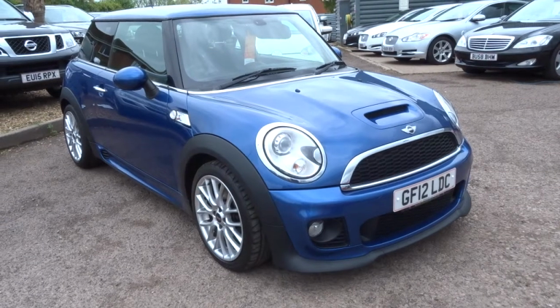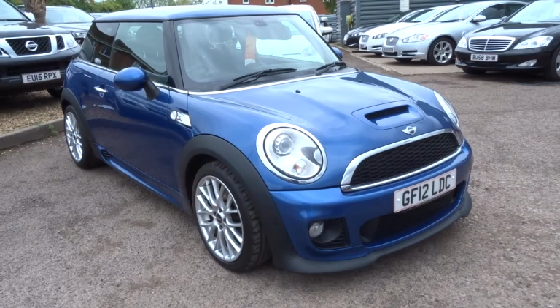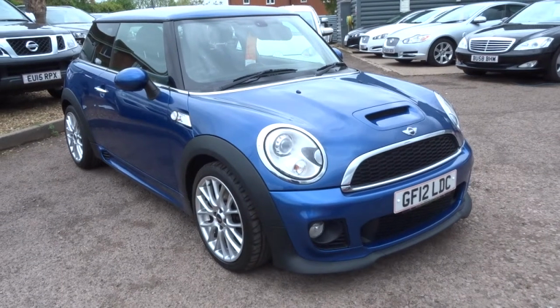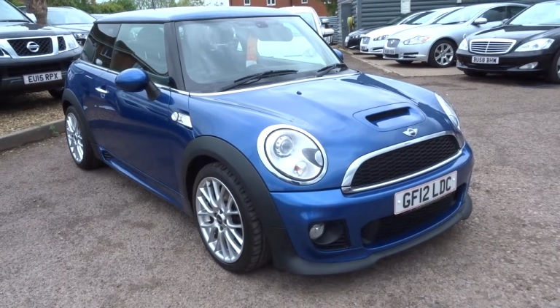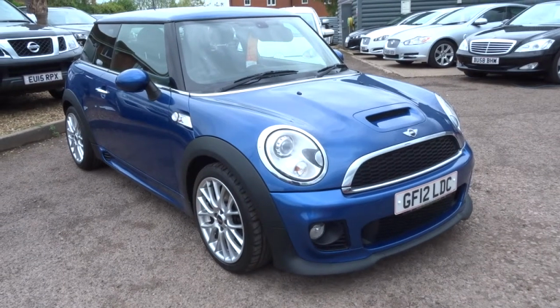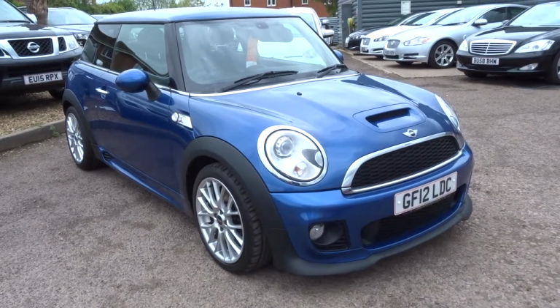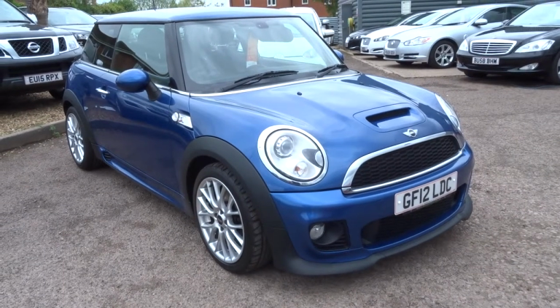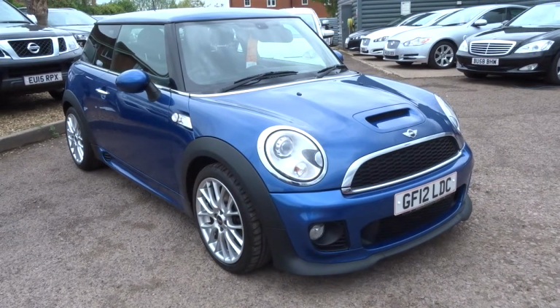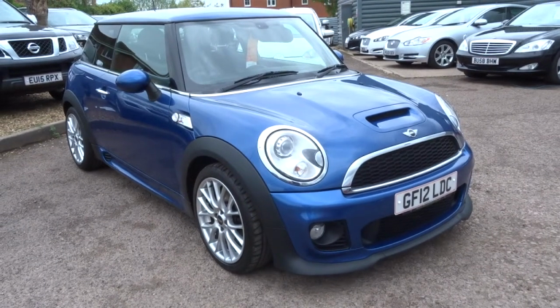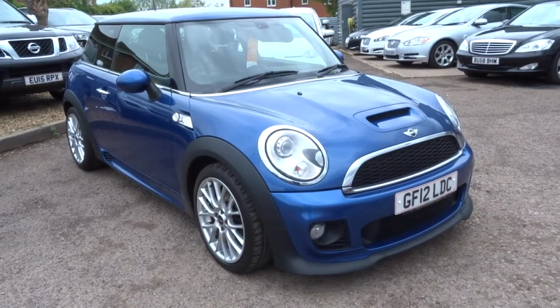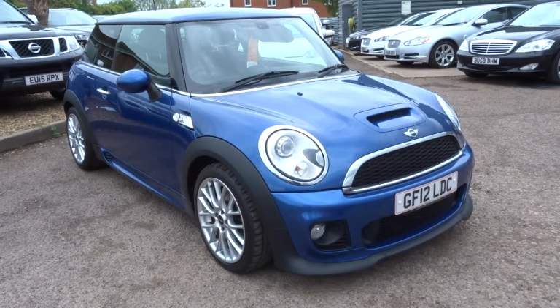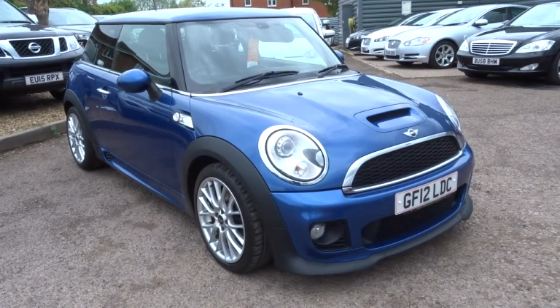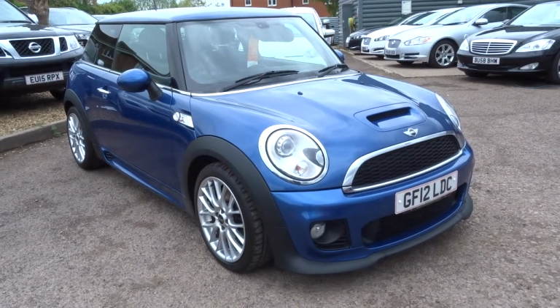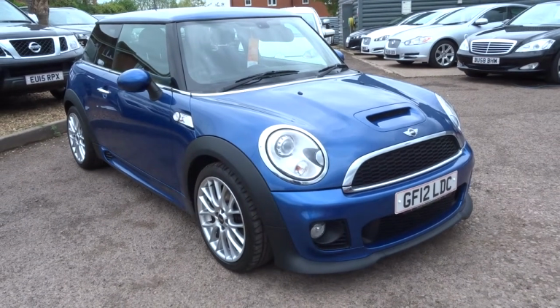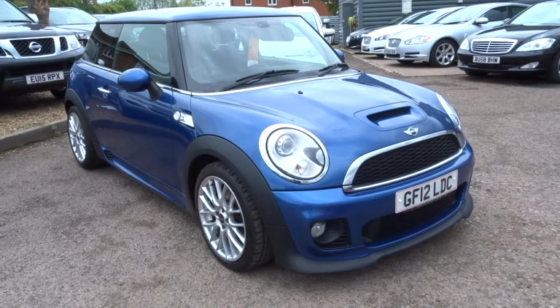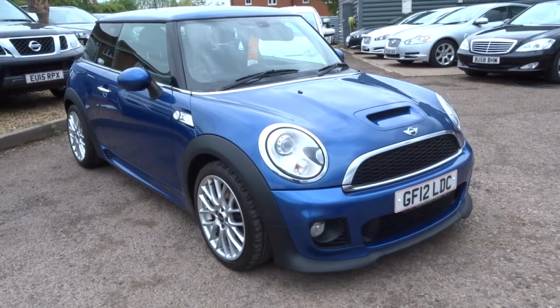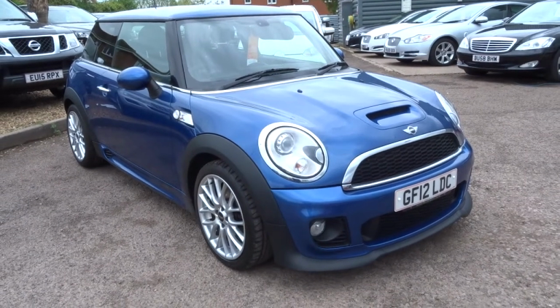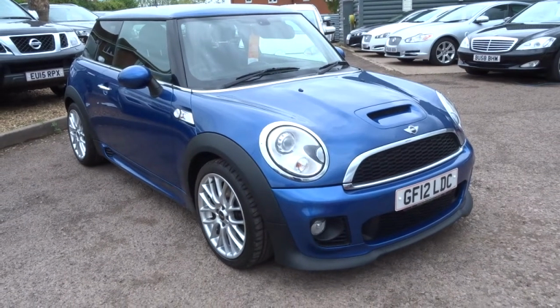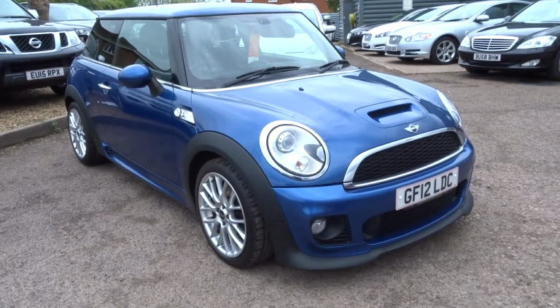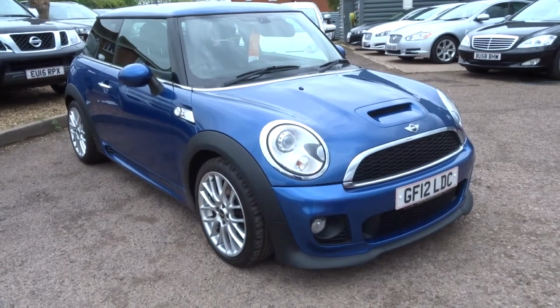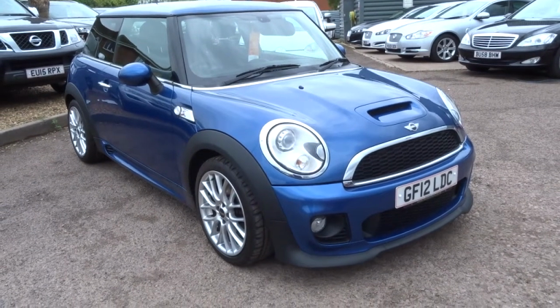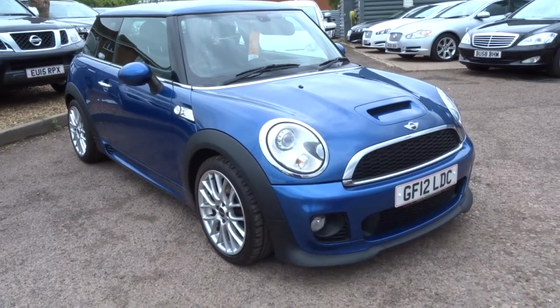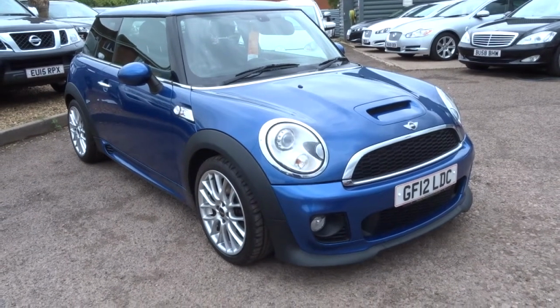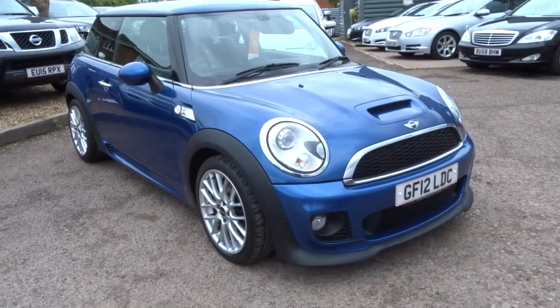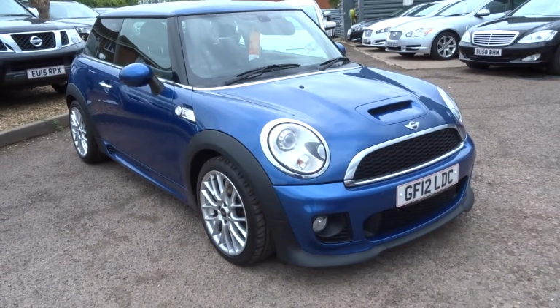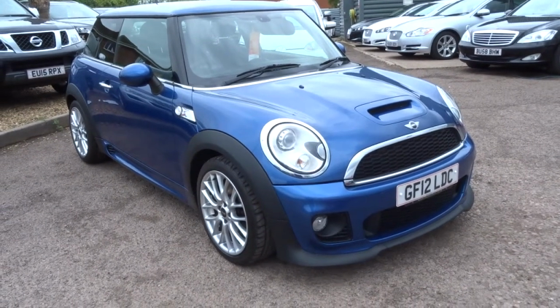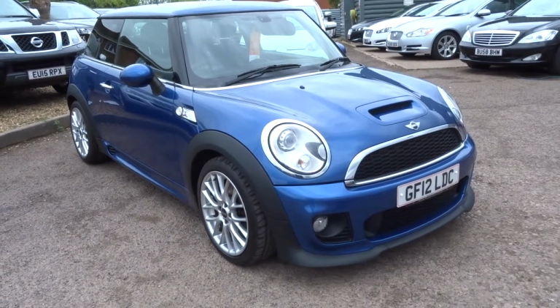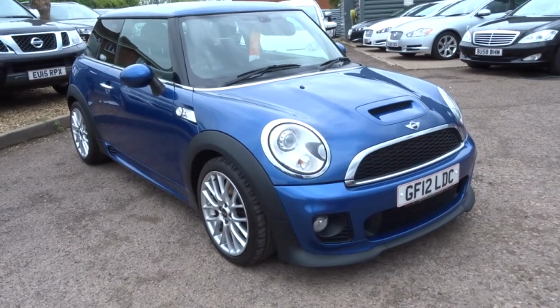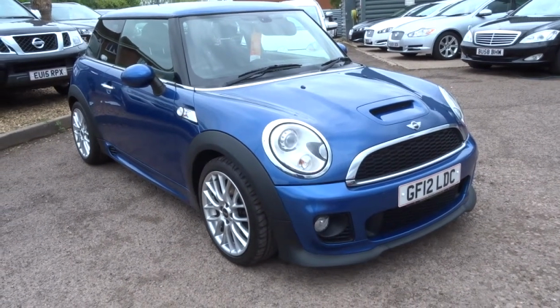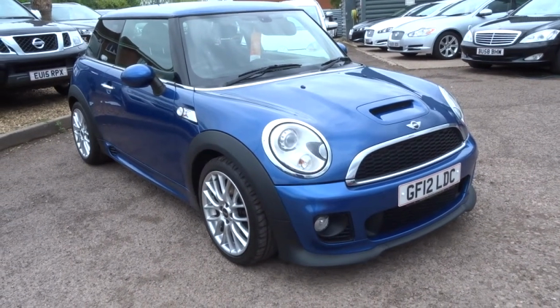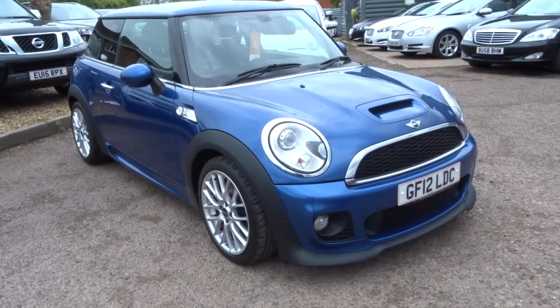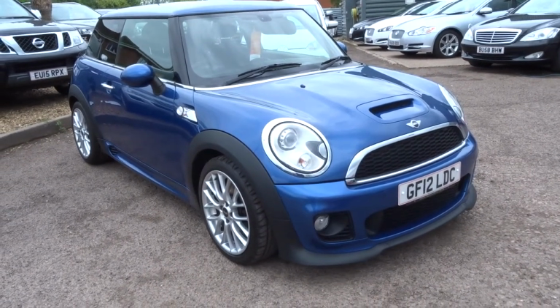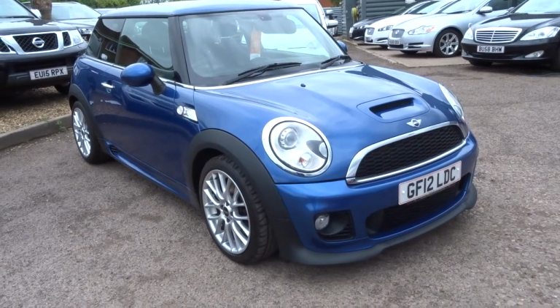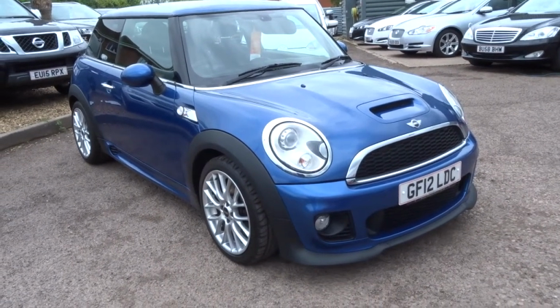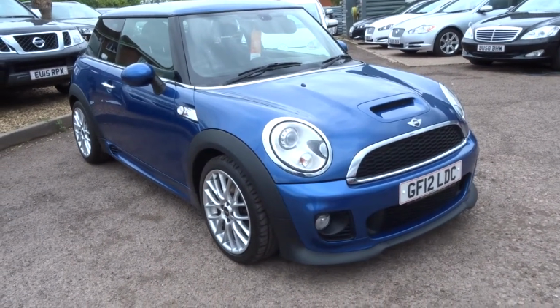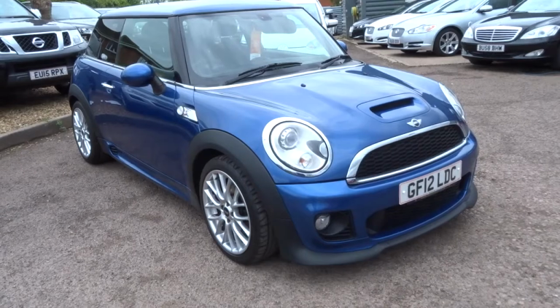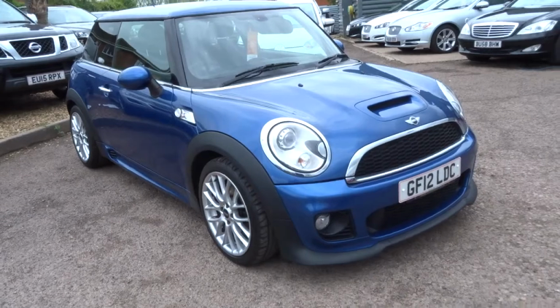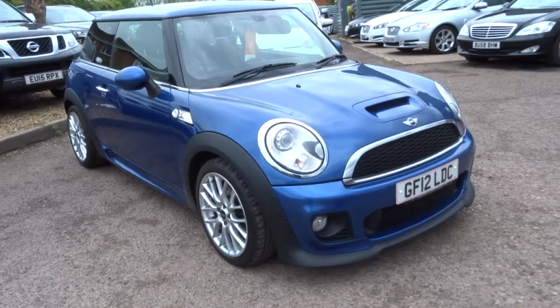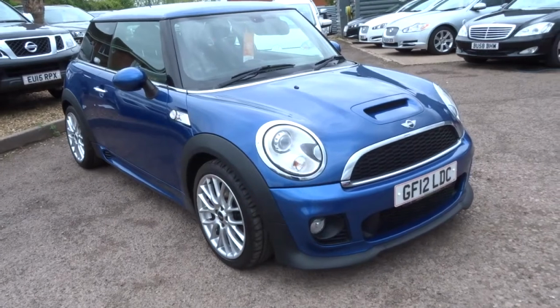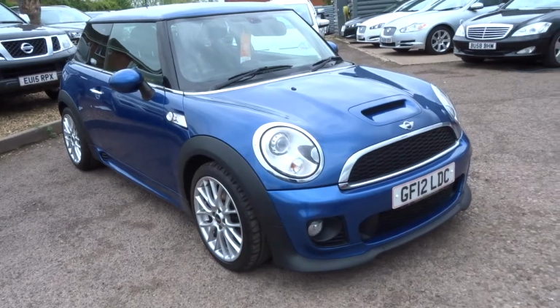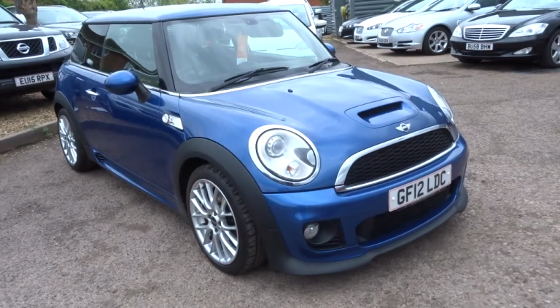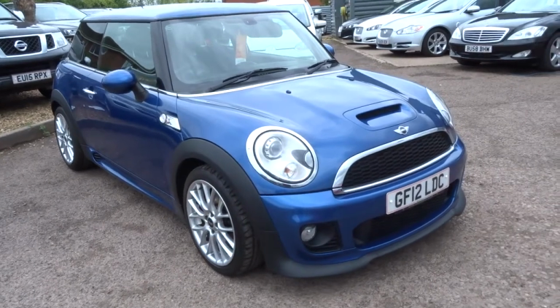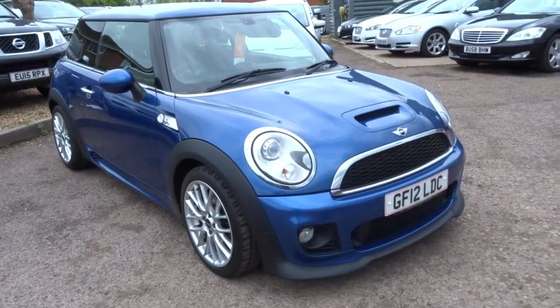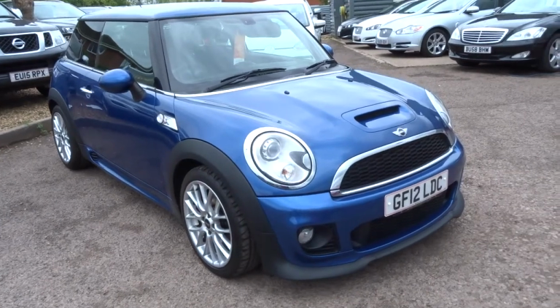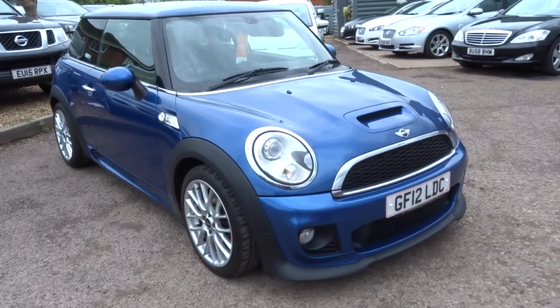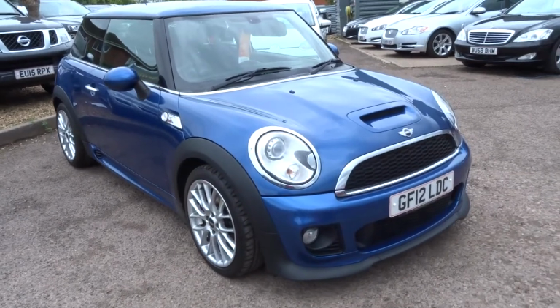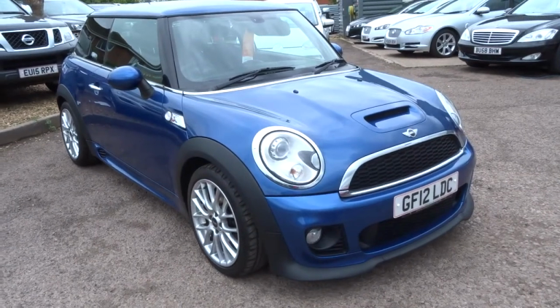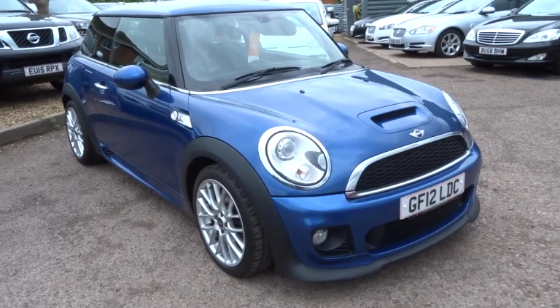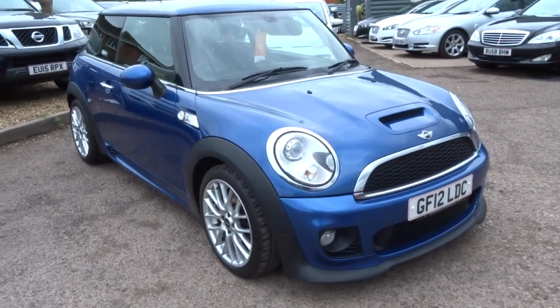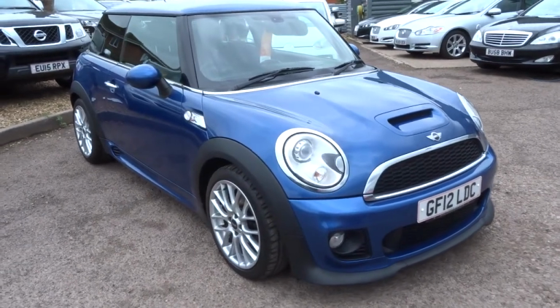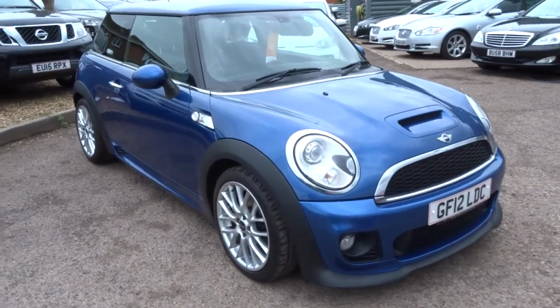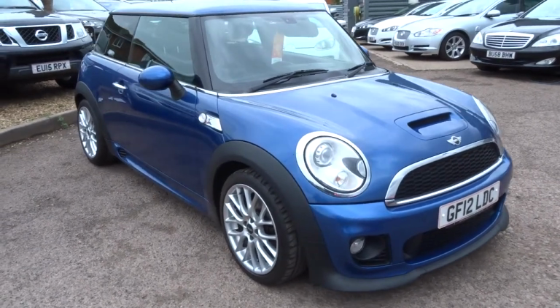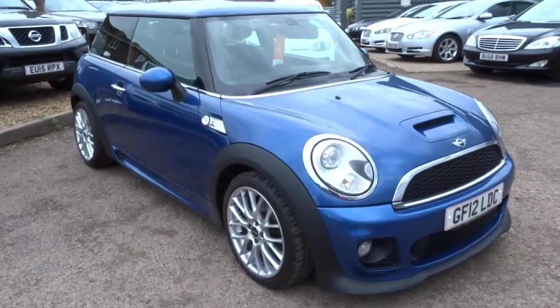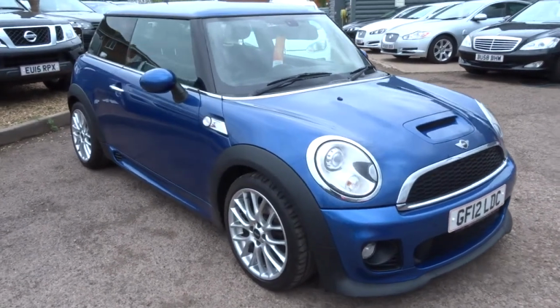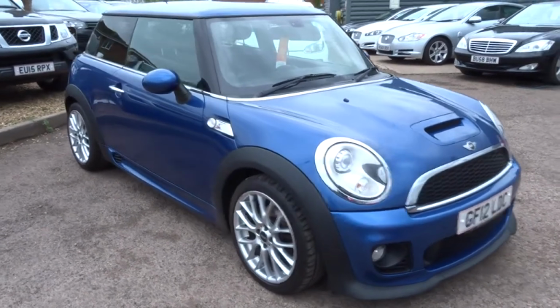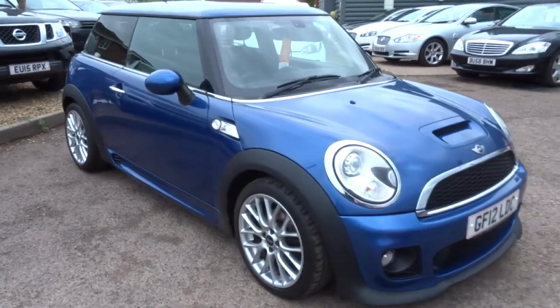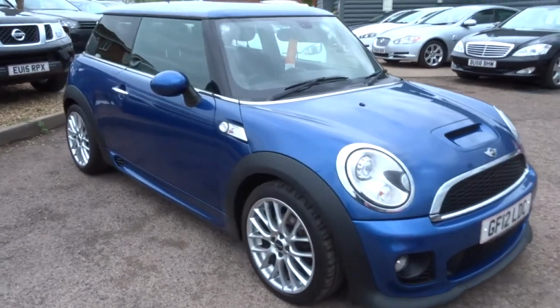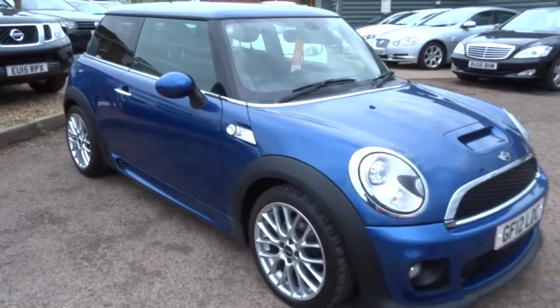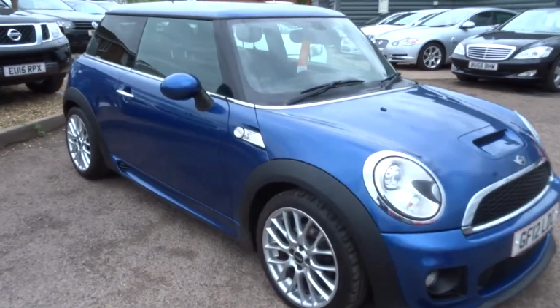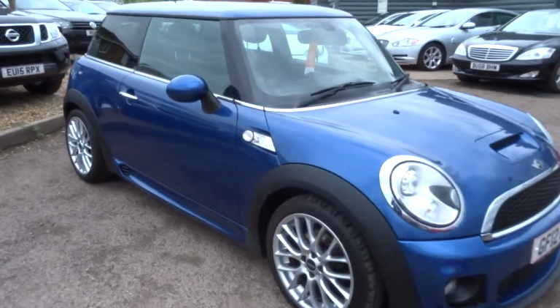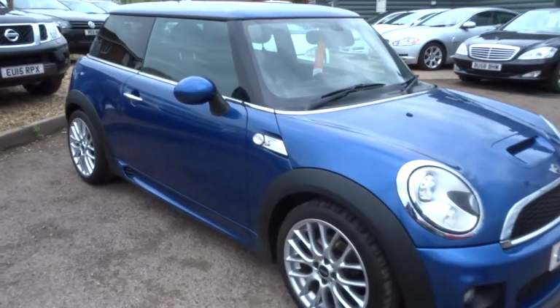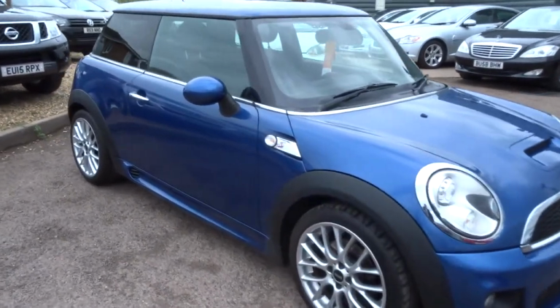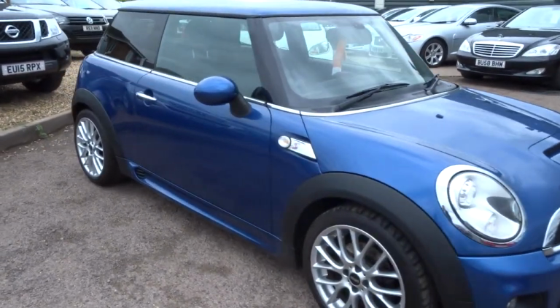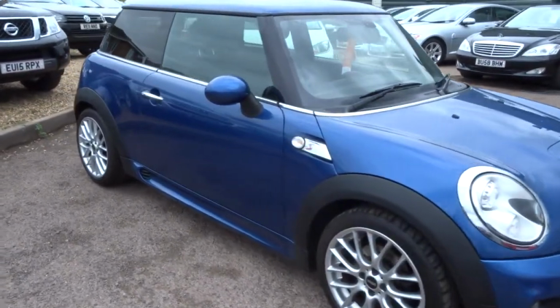Welcome to Country Car, my name is Tom. Here we have a gorgeous Mini Cooper. I'm going to give you a walk around the car and tell you a little bit about it.